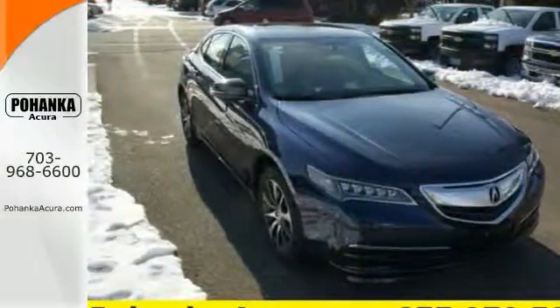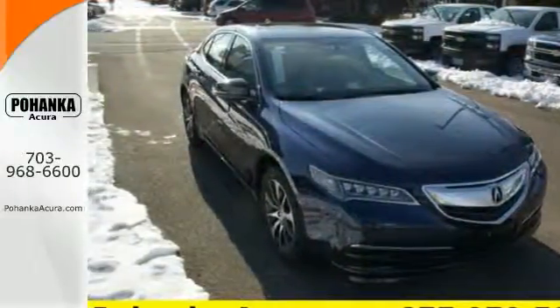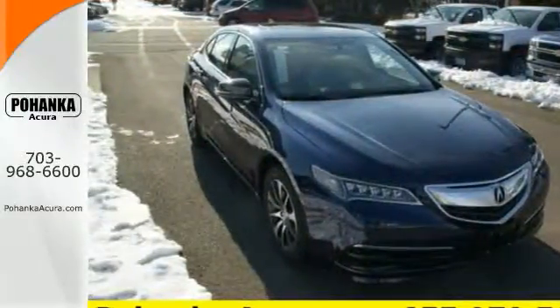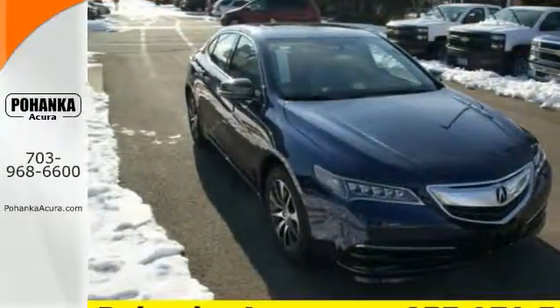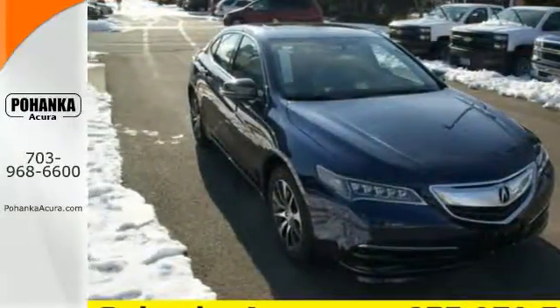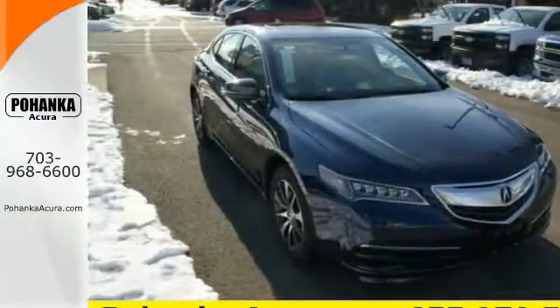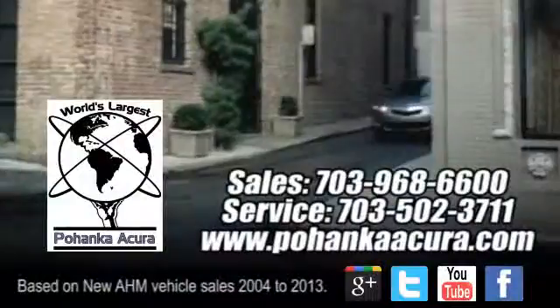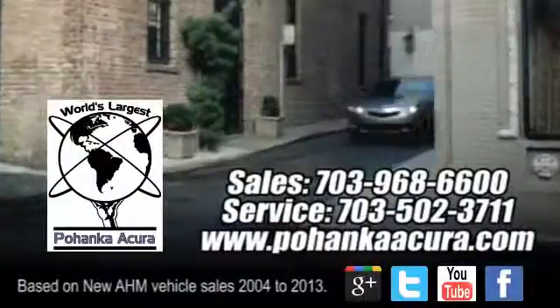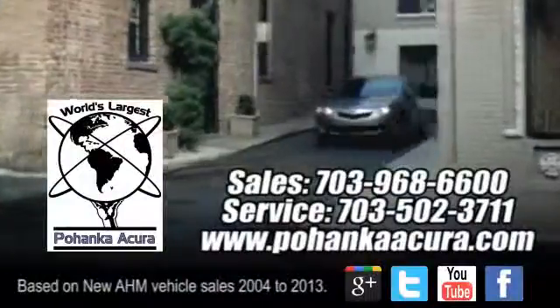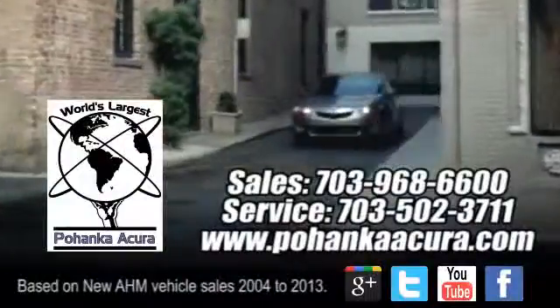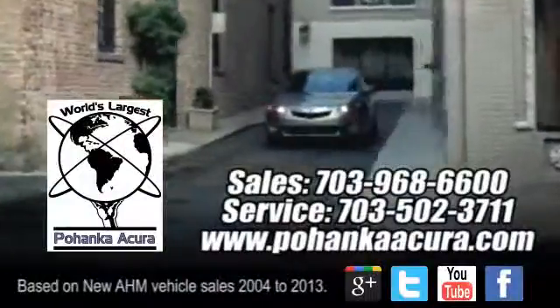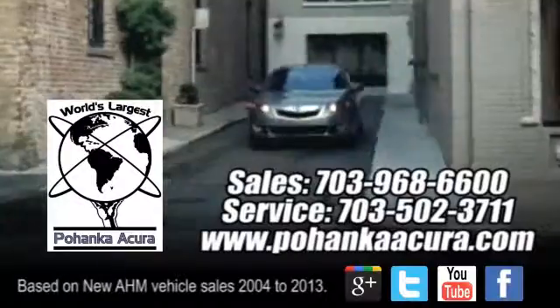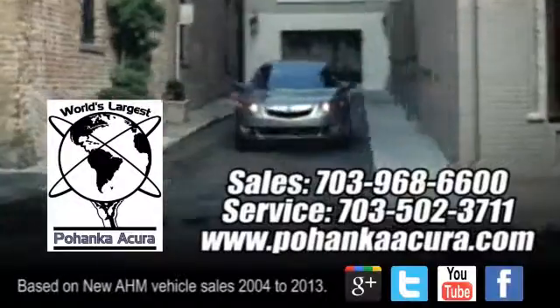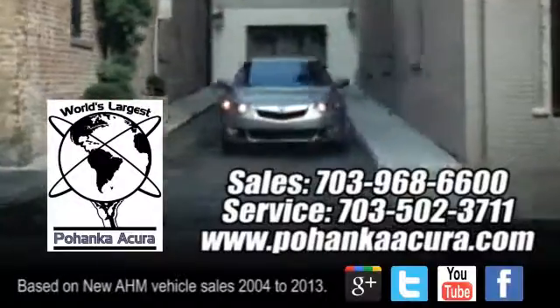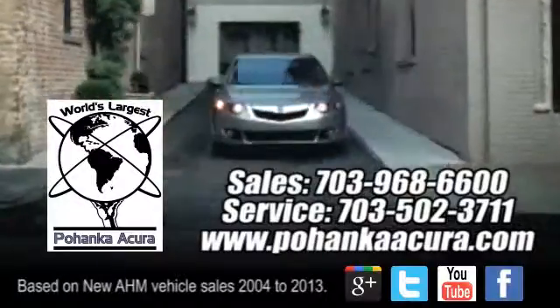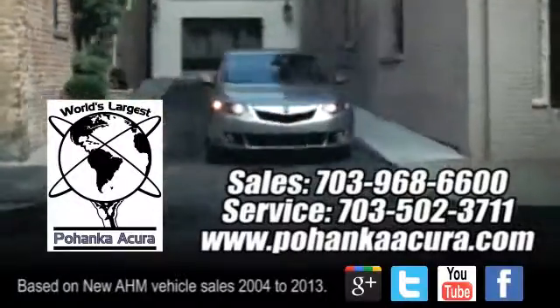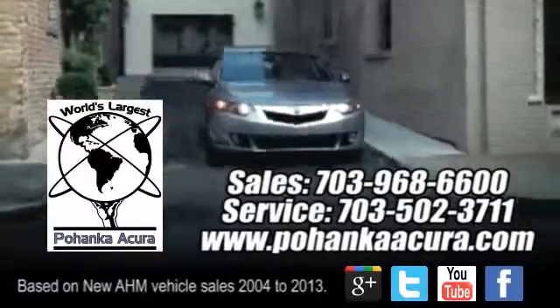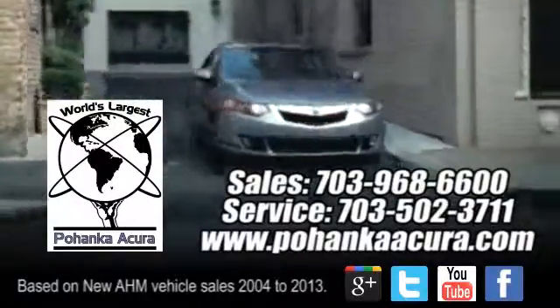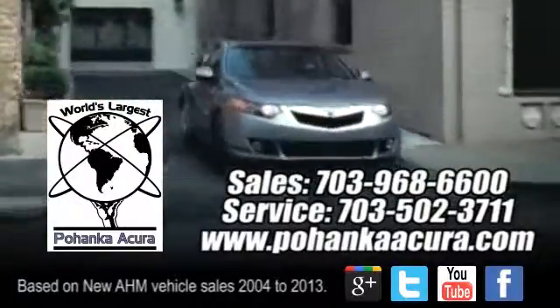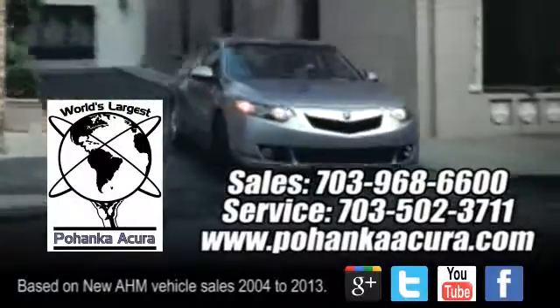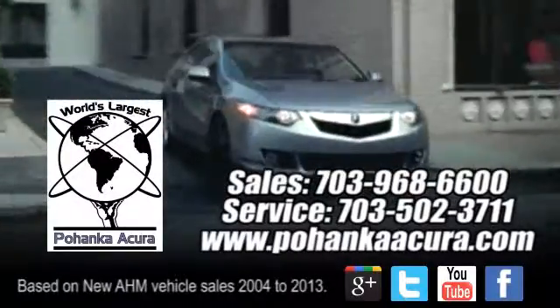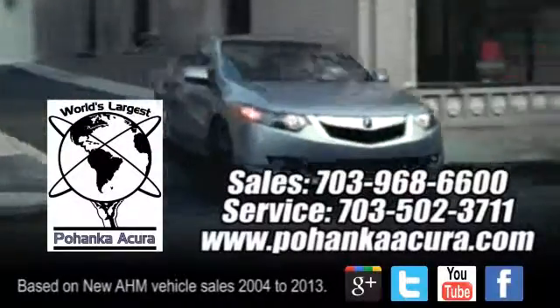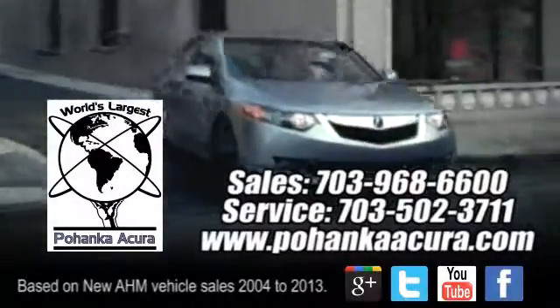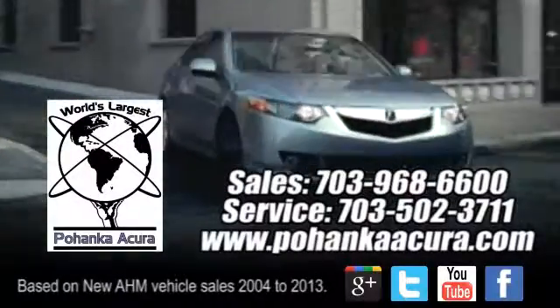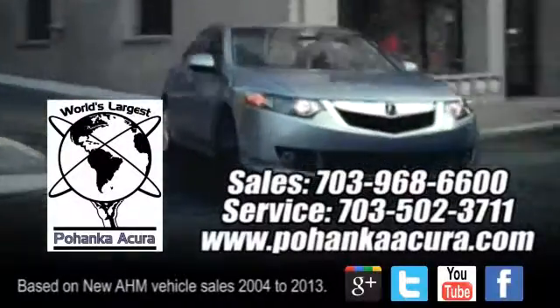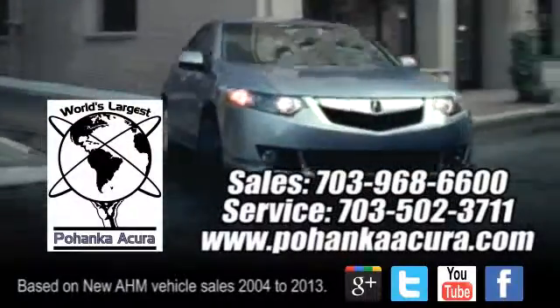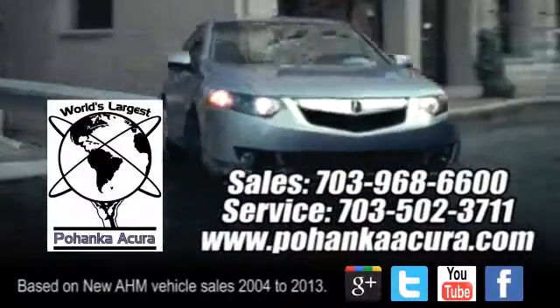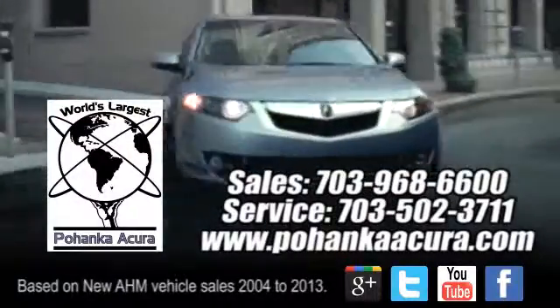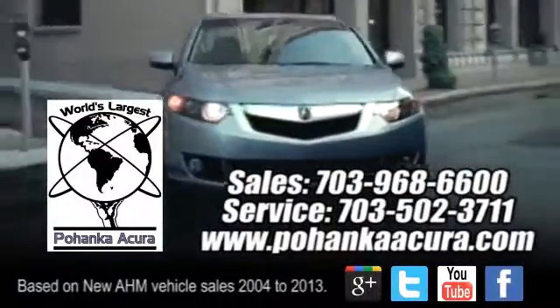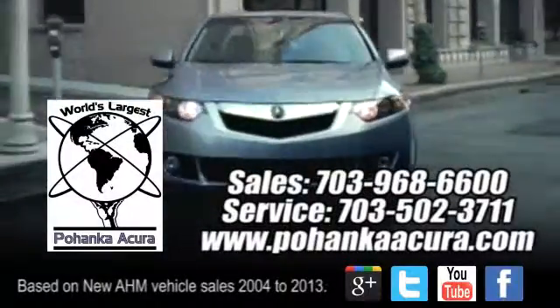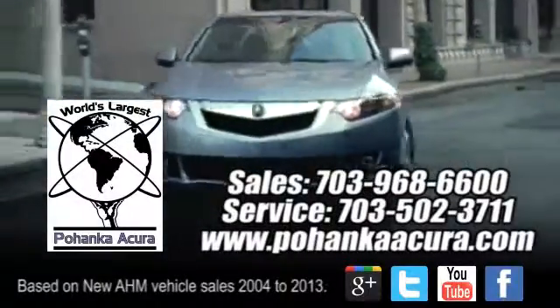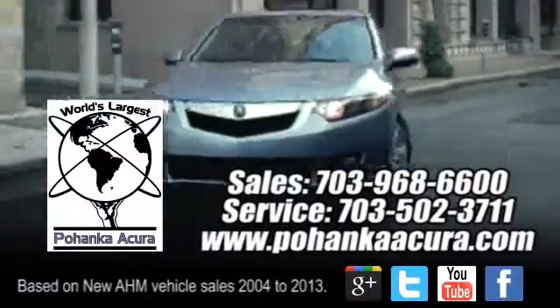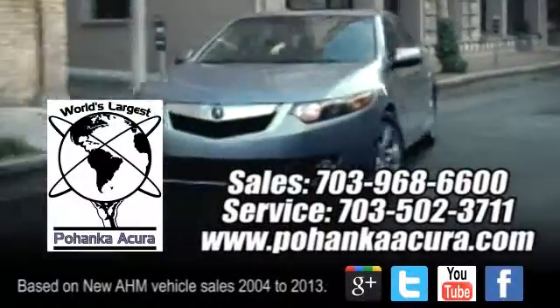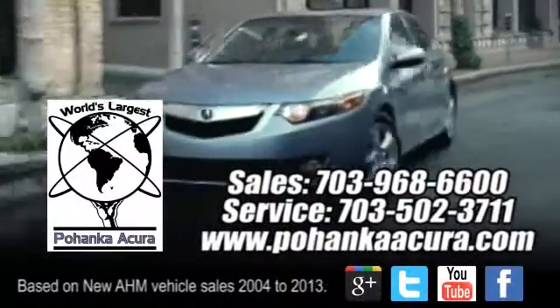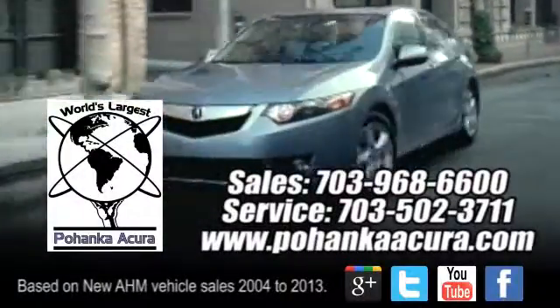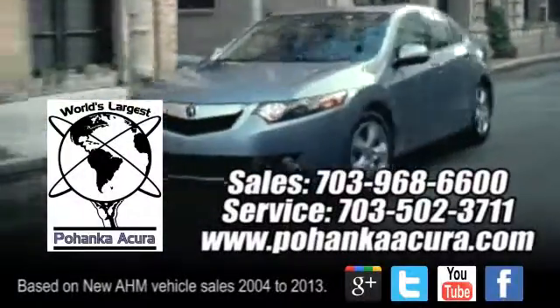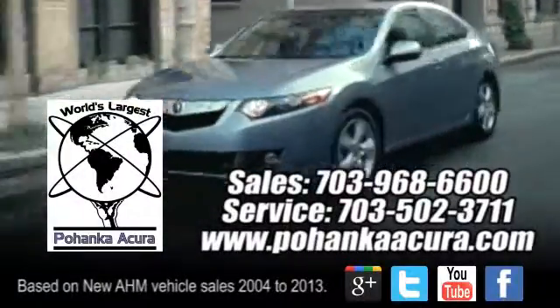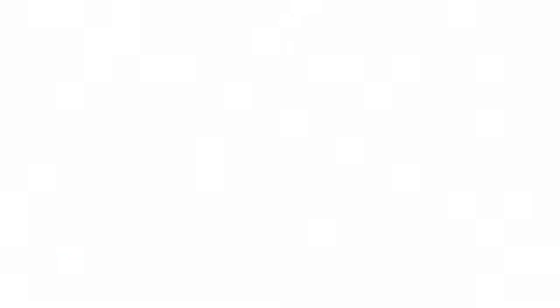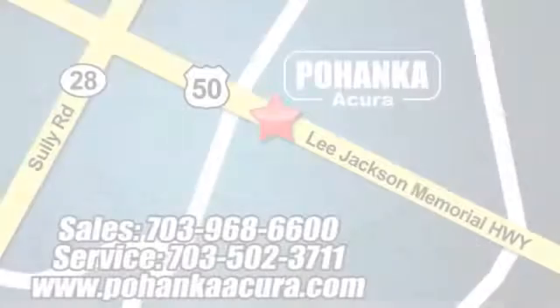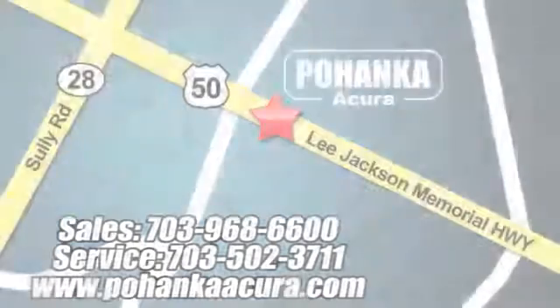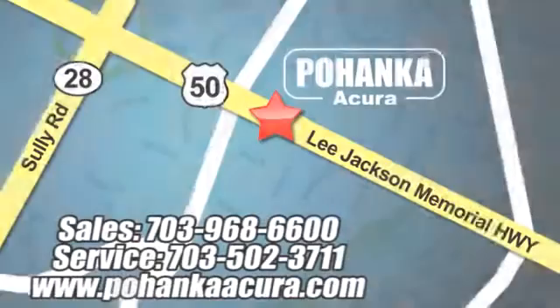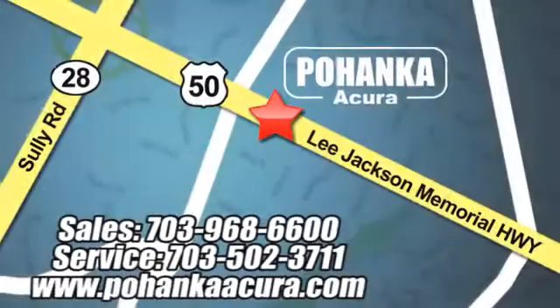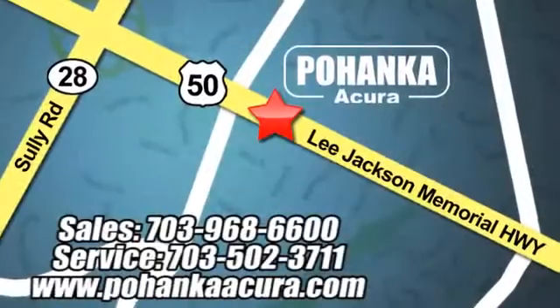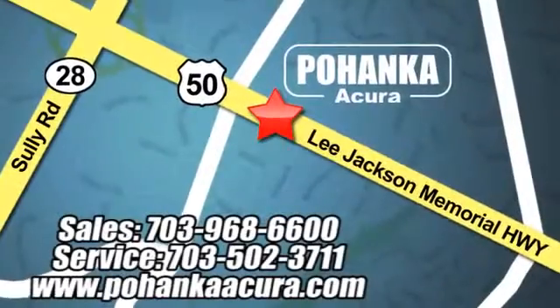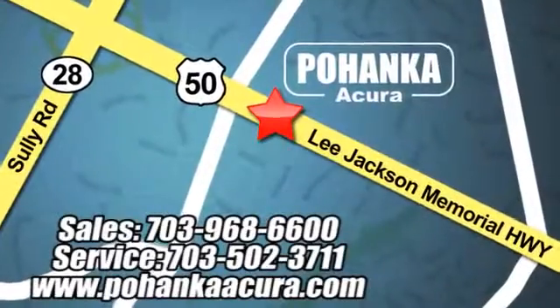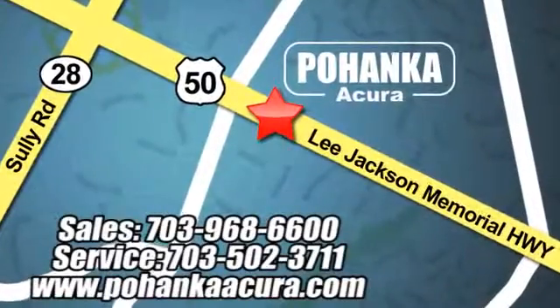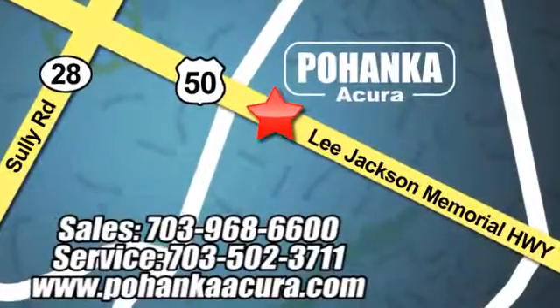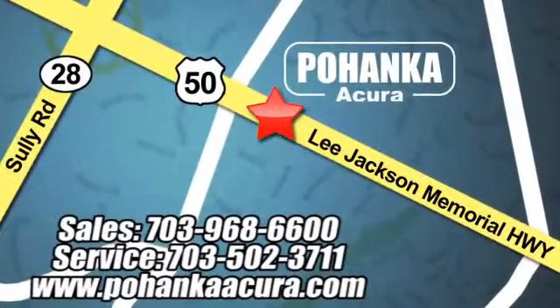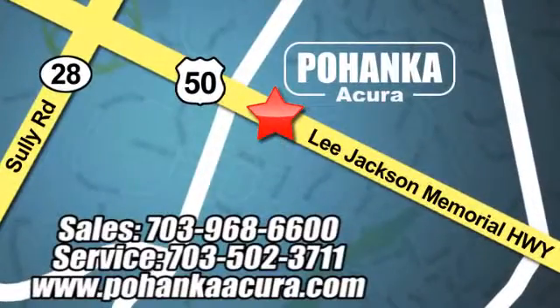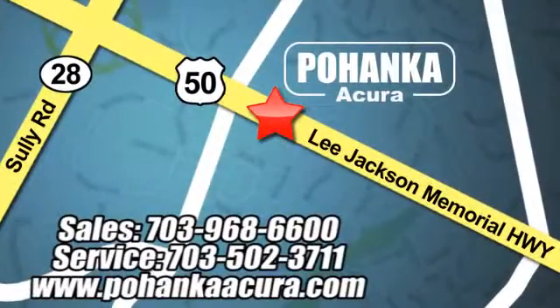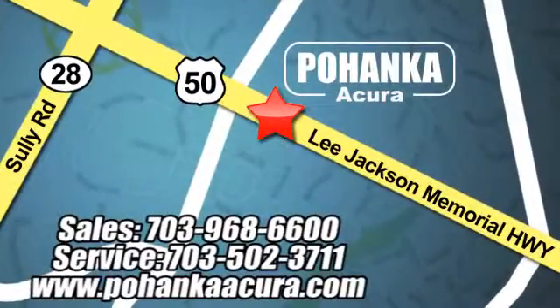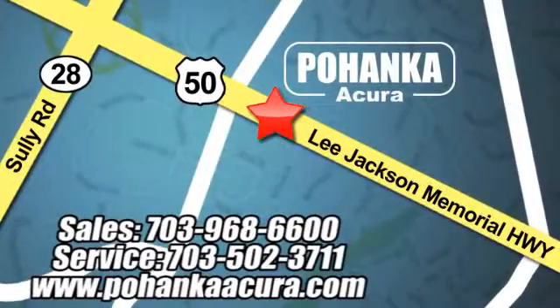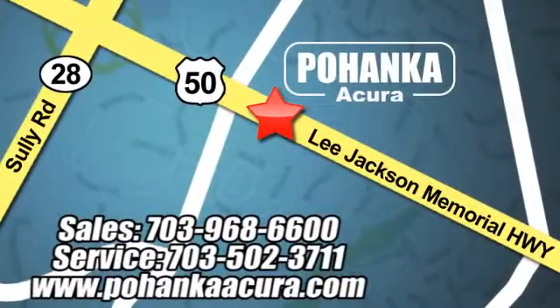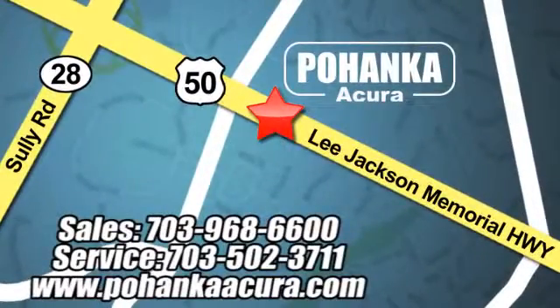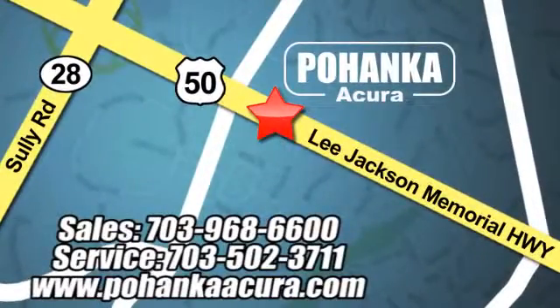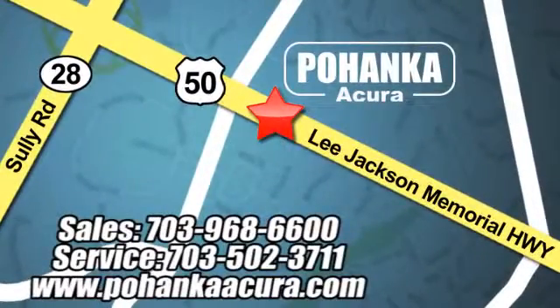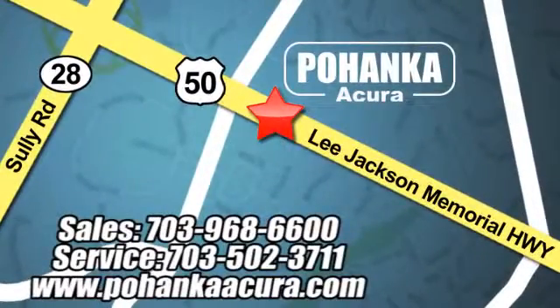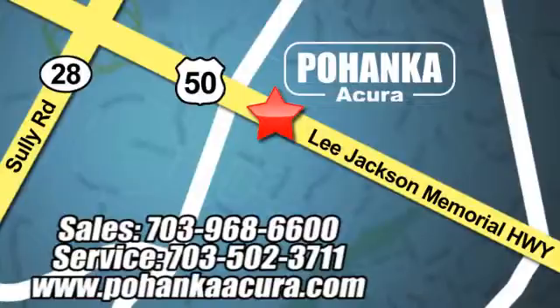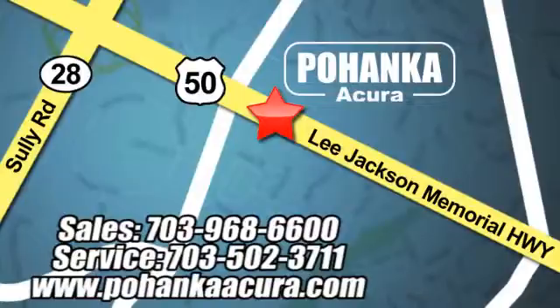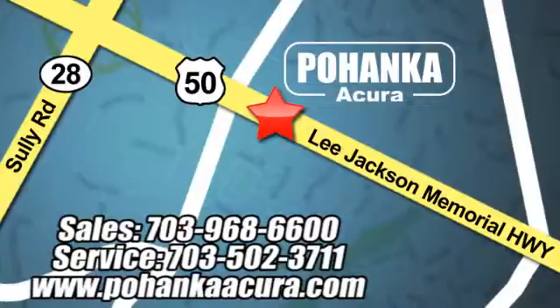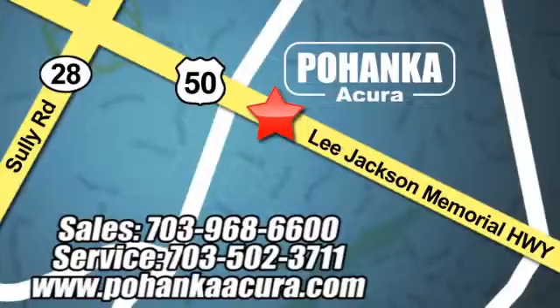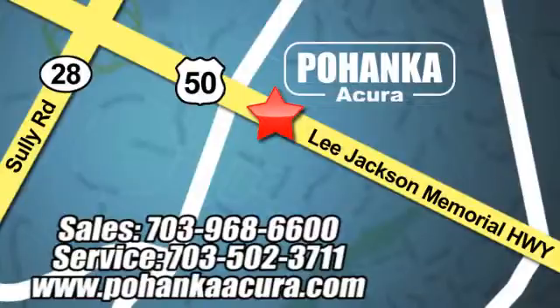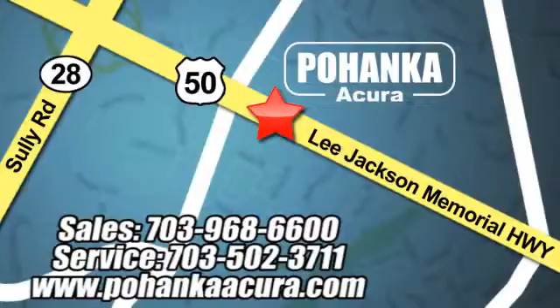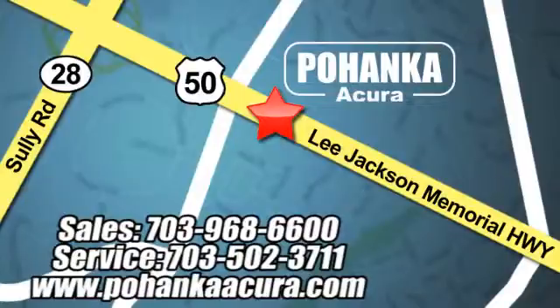Pohanka Acura is a great place to buy a car. We're conveniently located at 13911 Lee Jackson Memorial Highway, Route 50, in Chantilly.